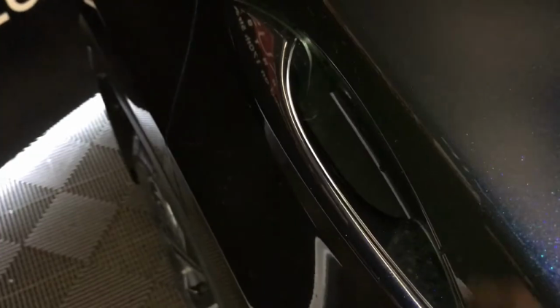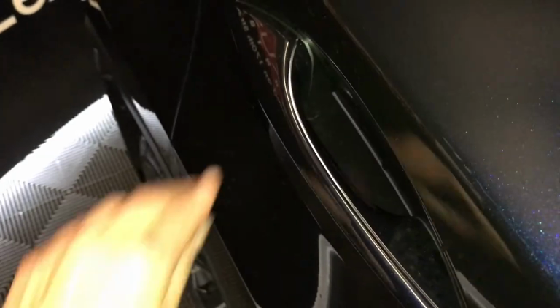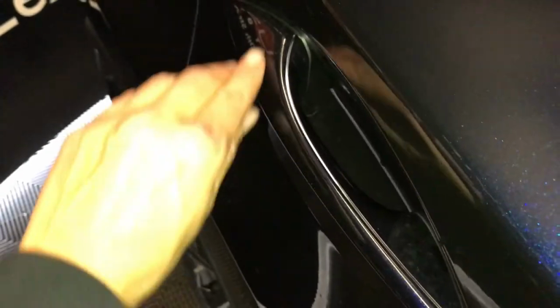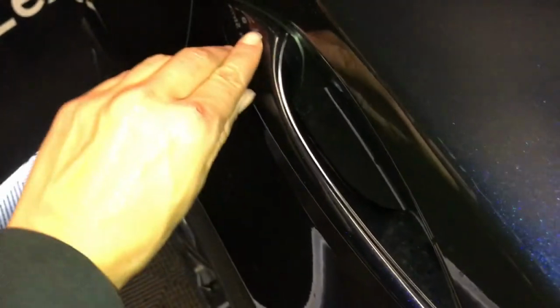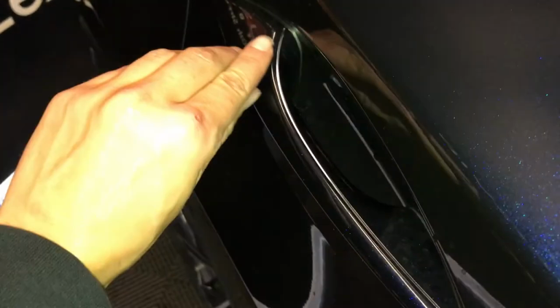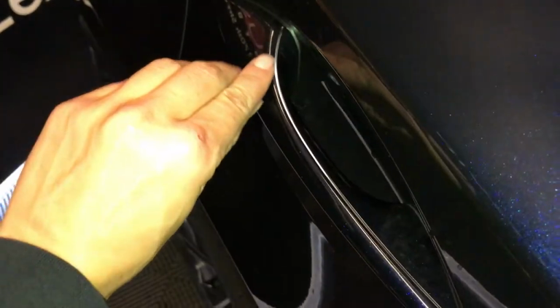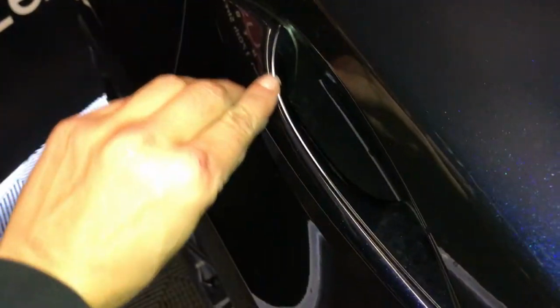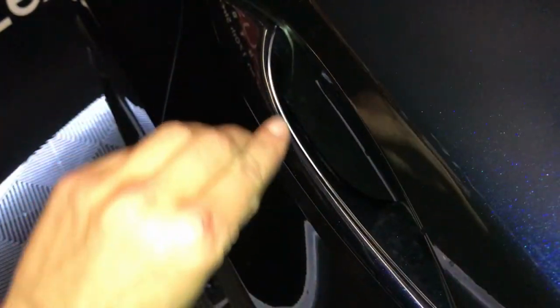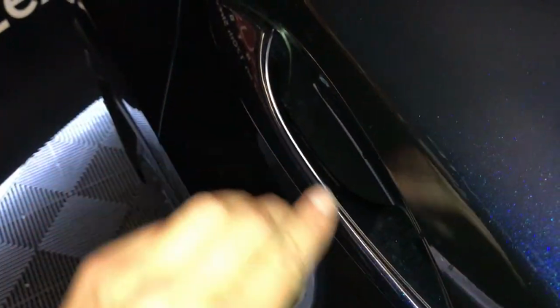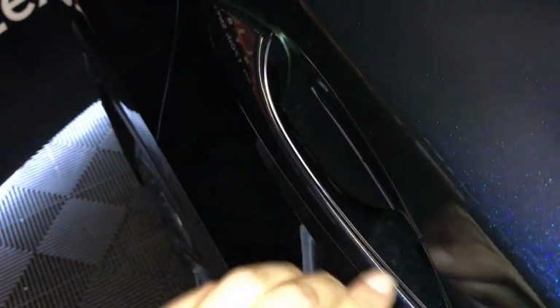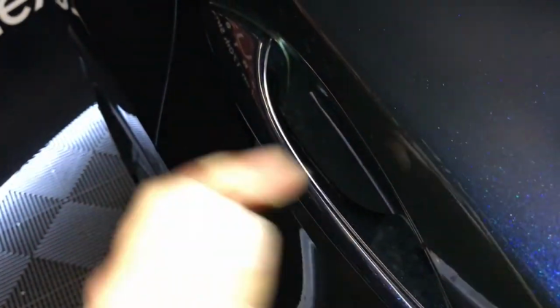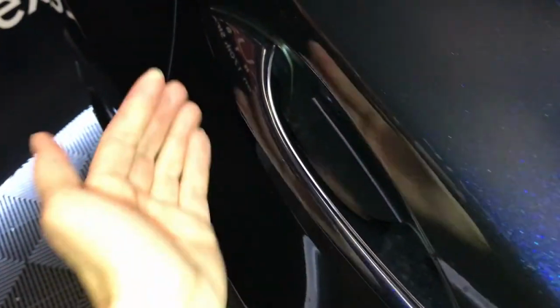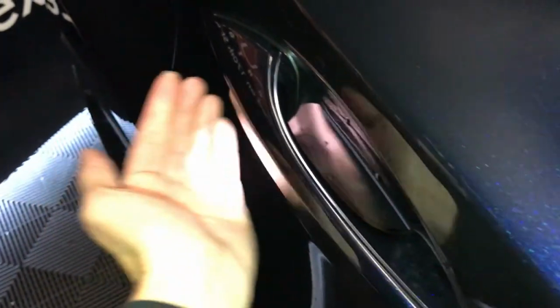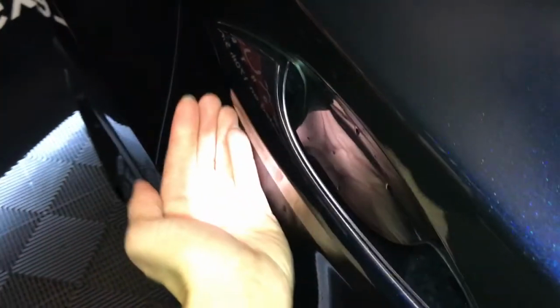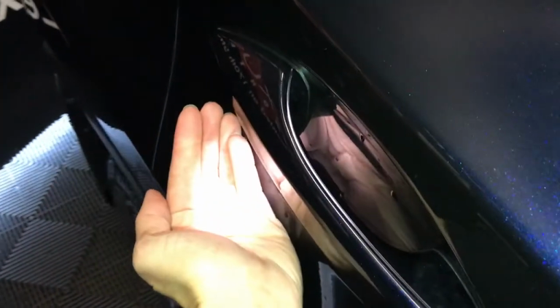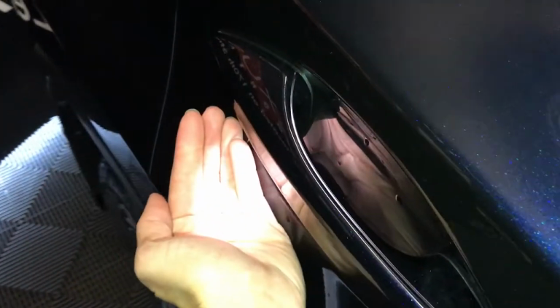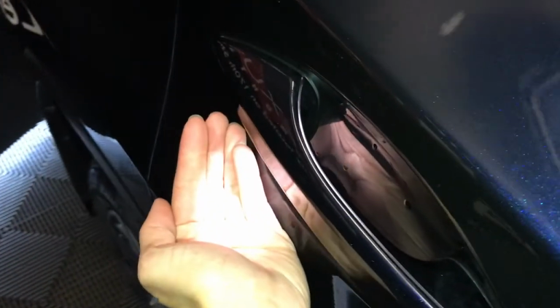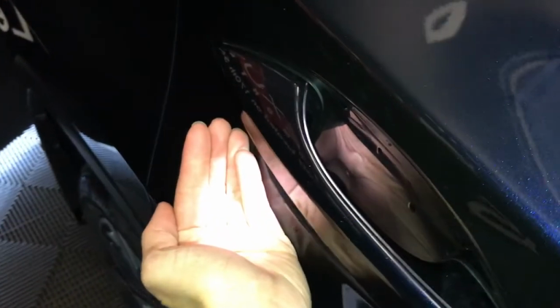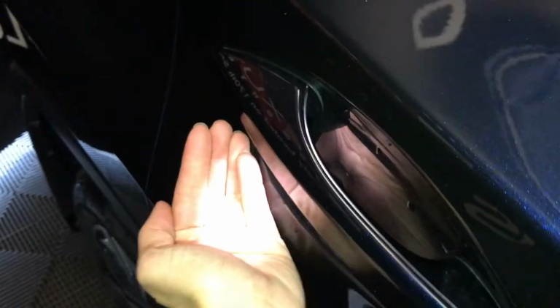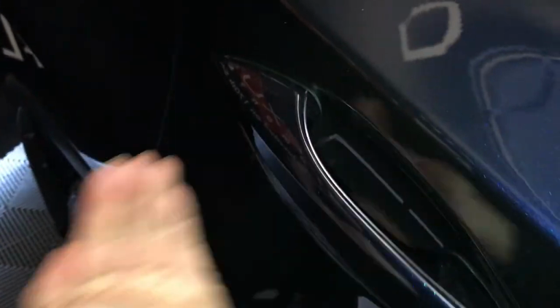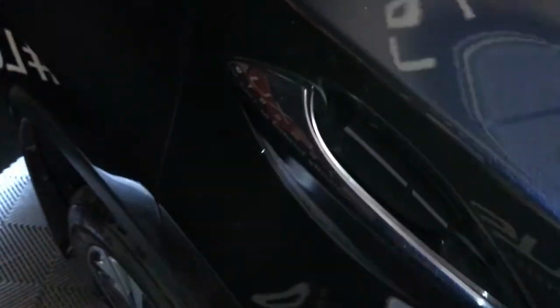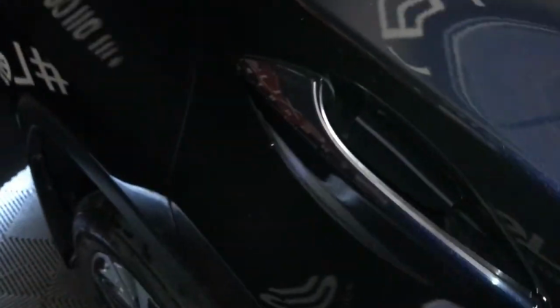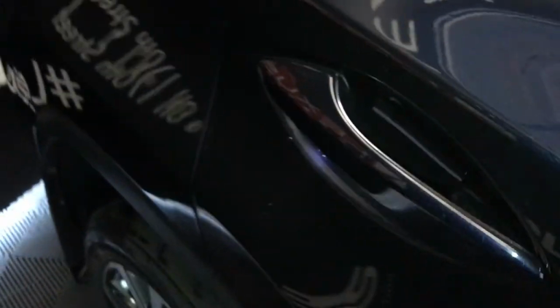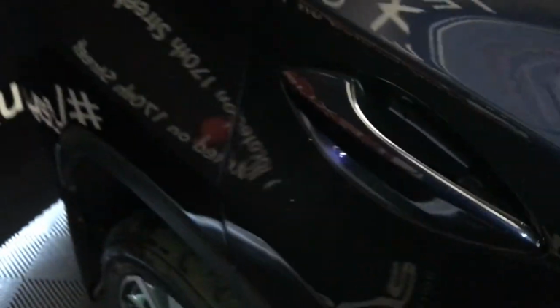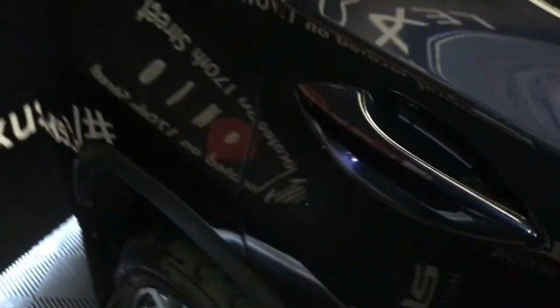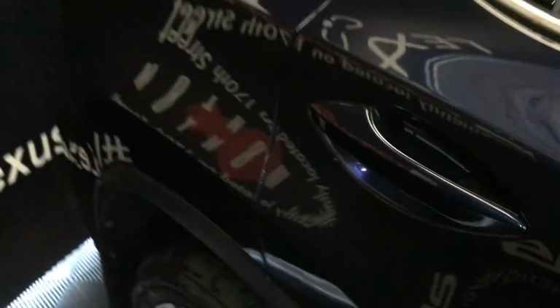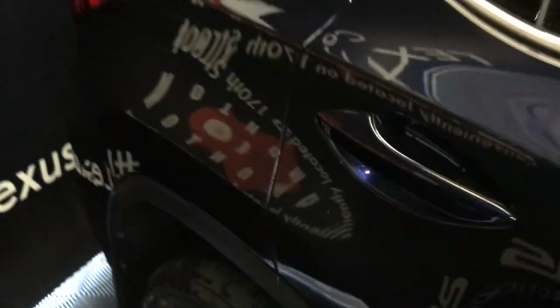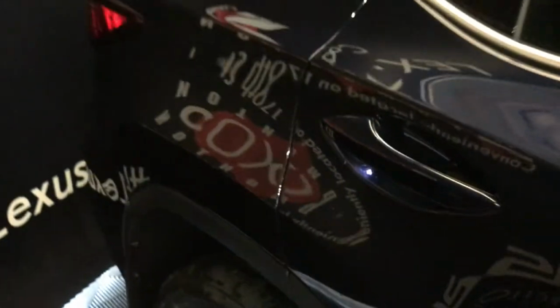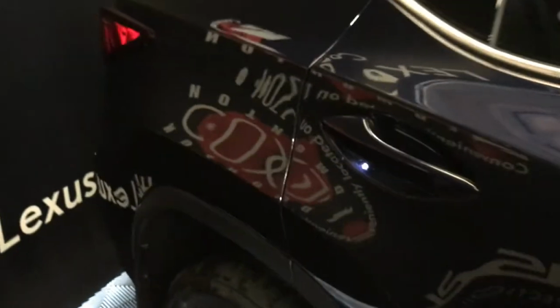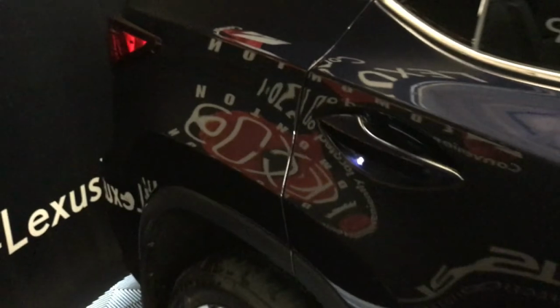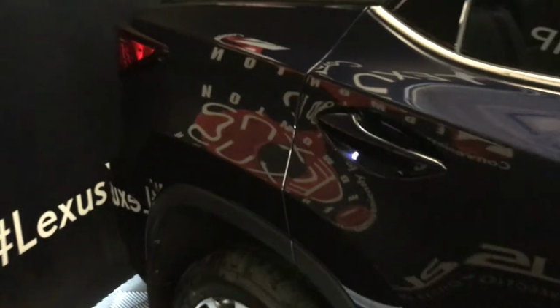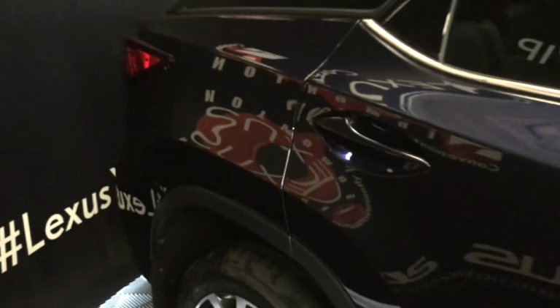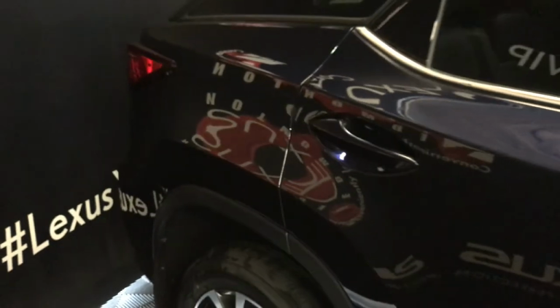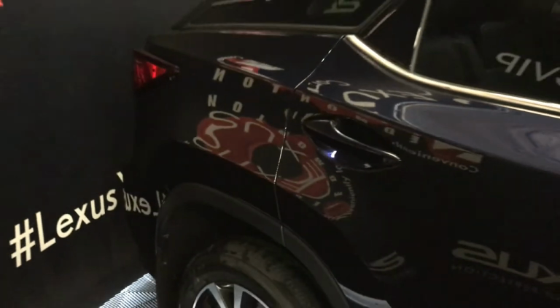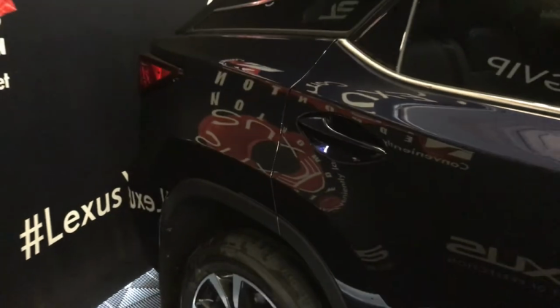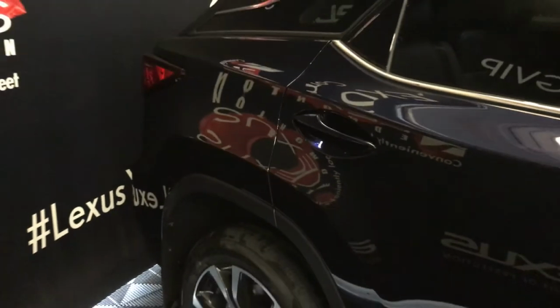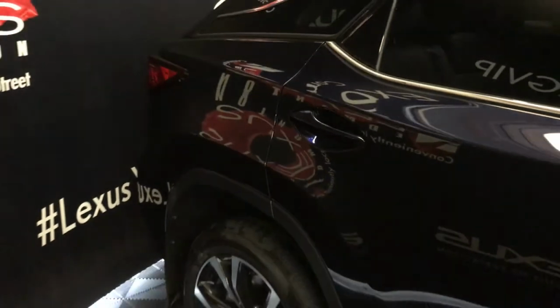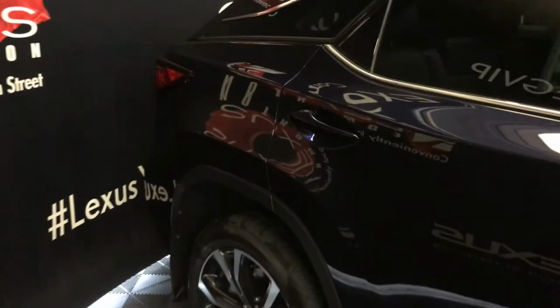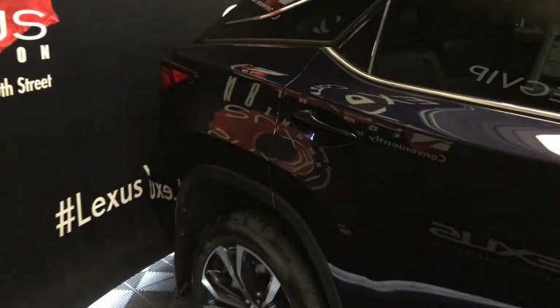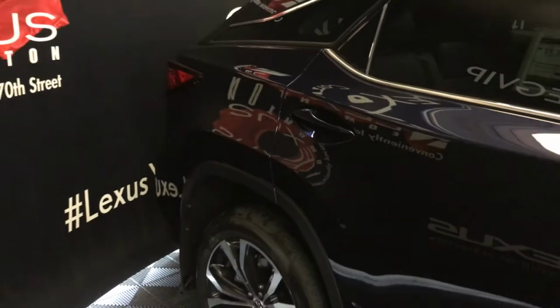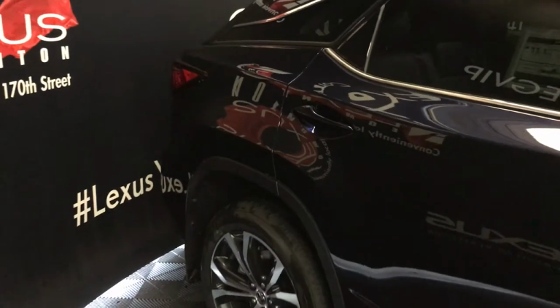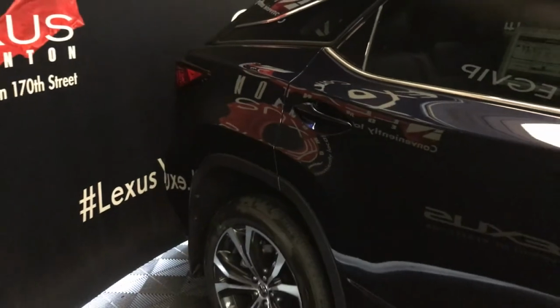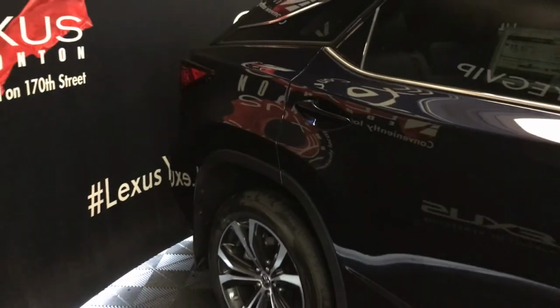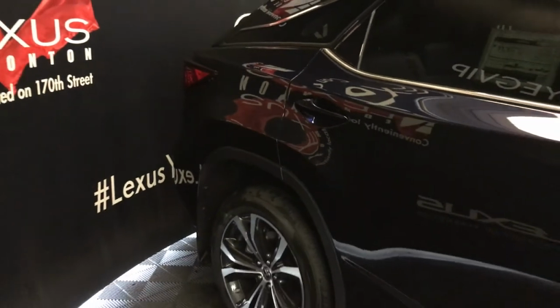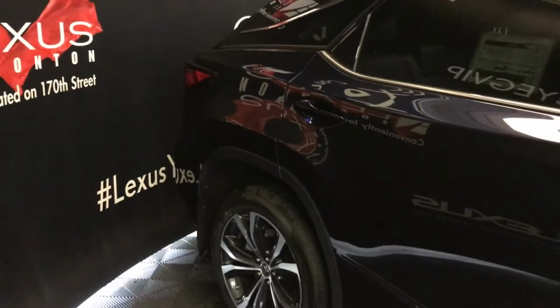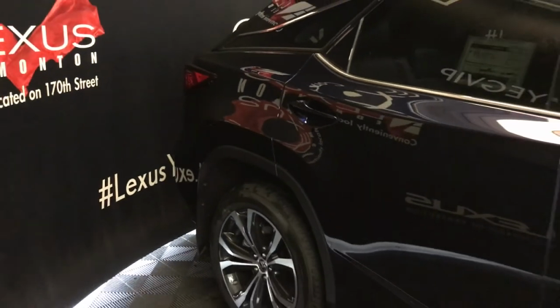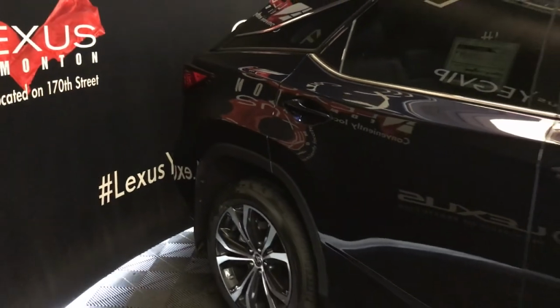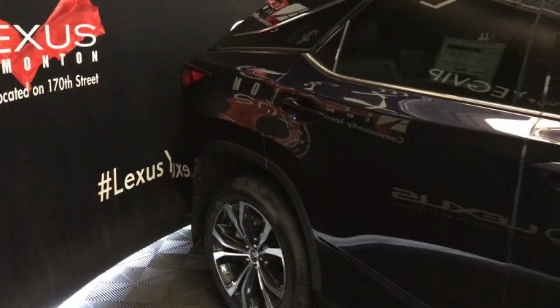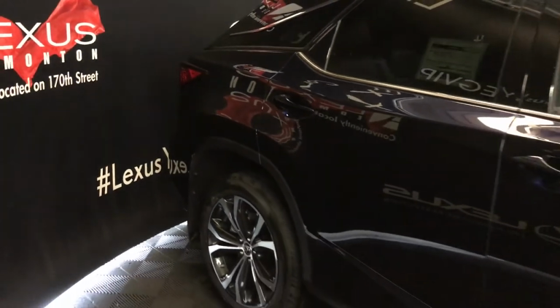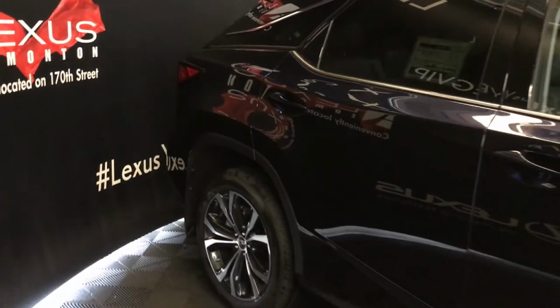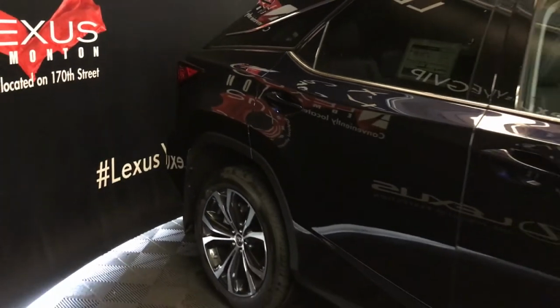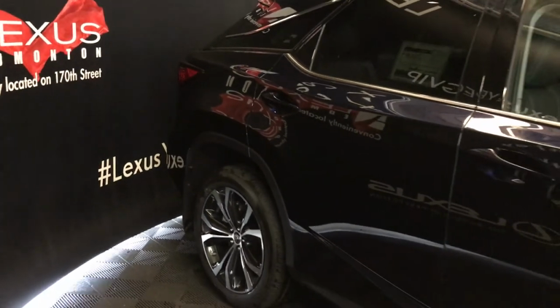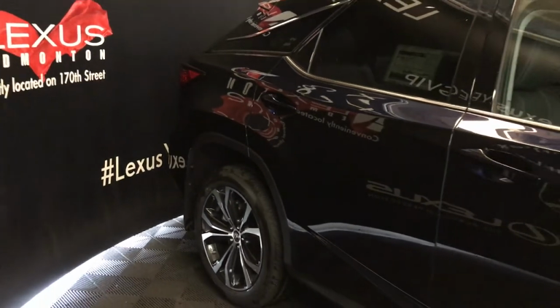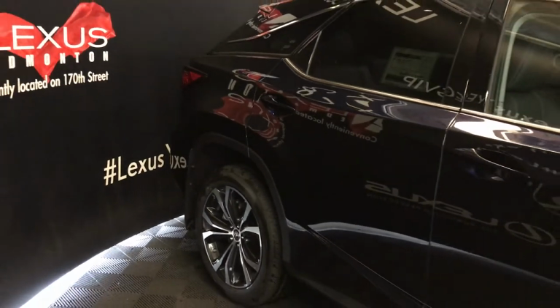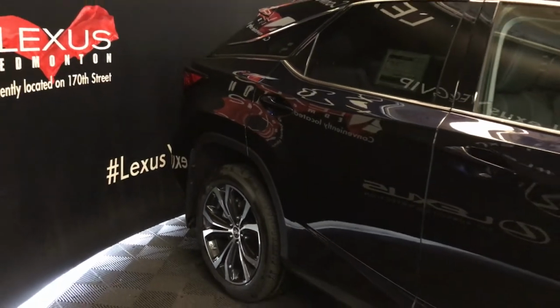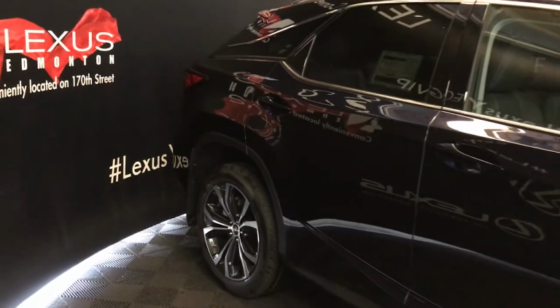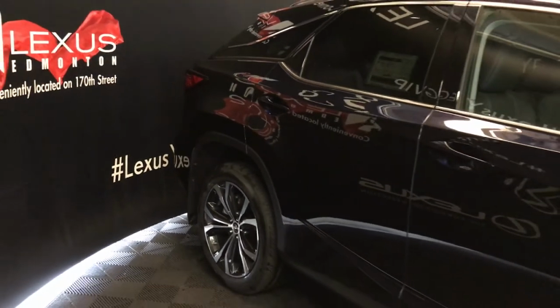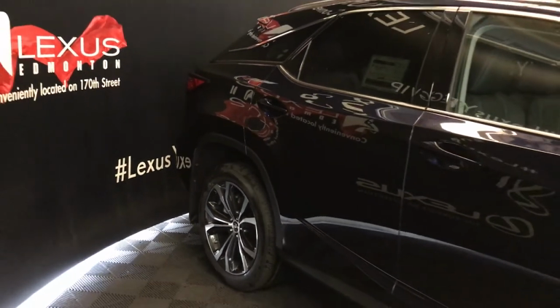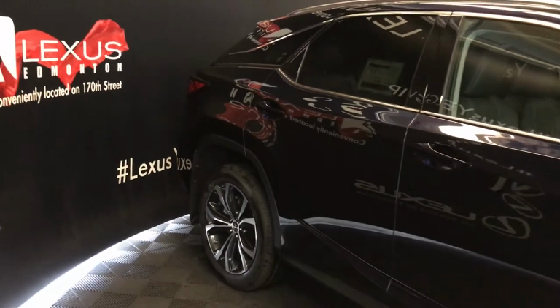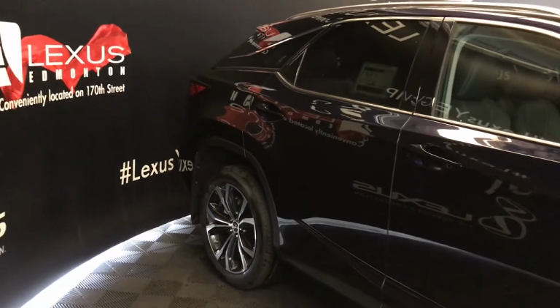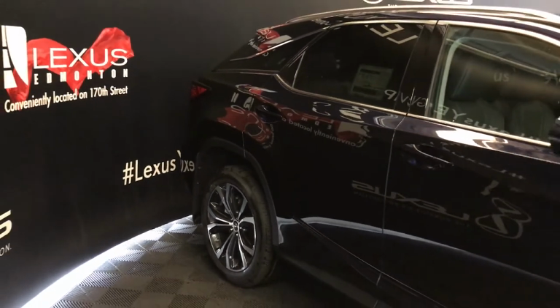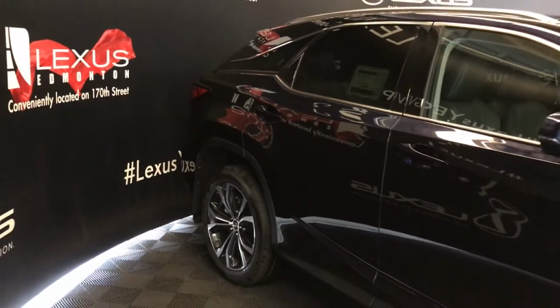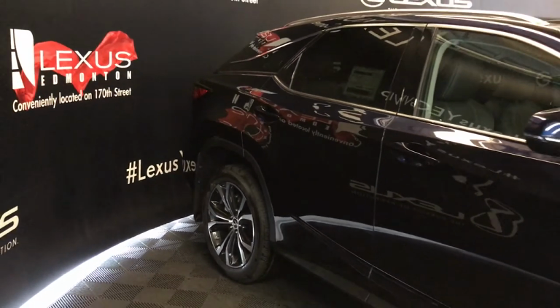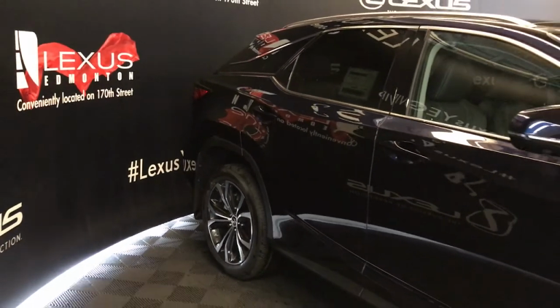Accented lighting on and underneath the door handles. Integrated turn signal indicators under the side mirrors. Auto-dimming and power folding side mirrors.